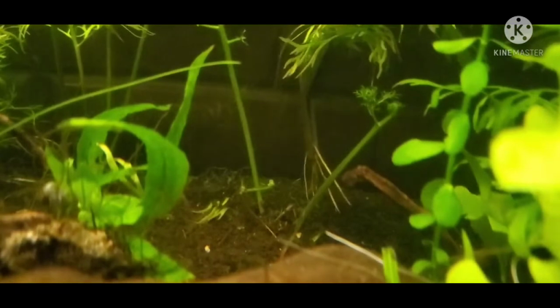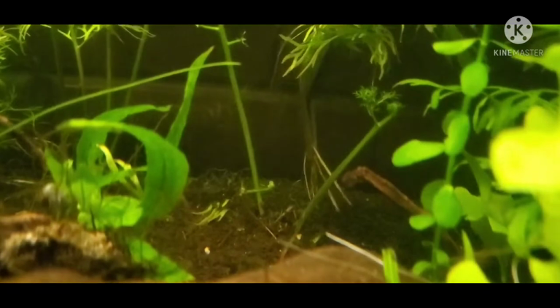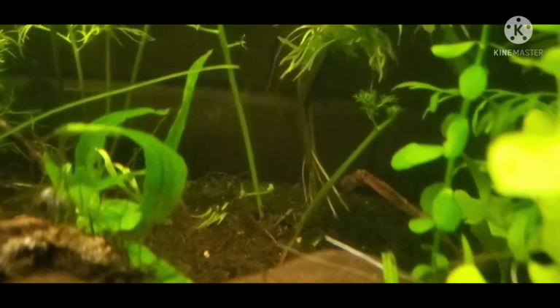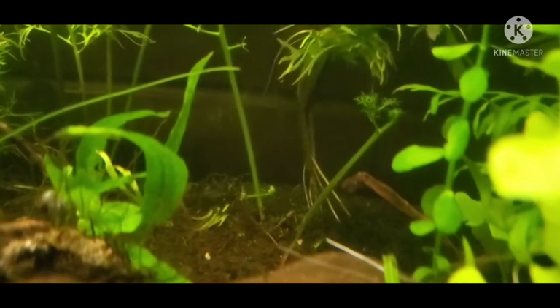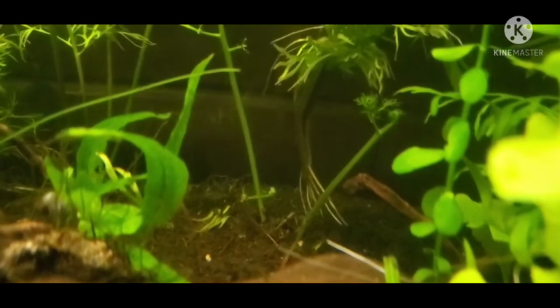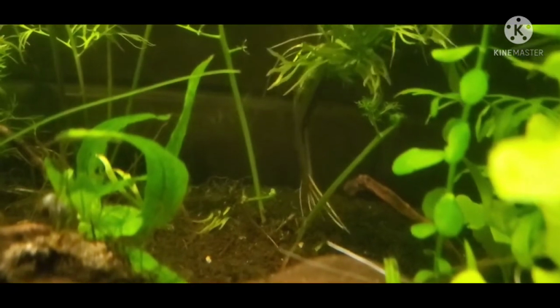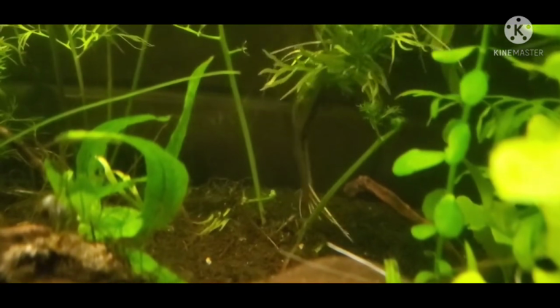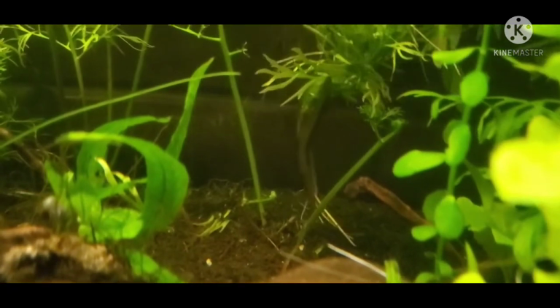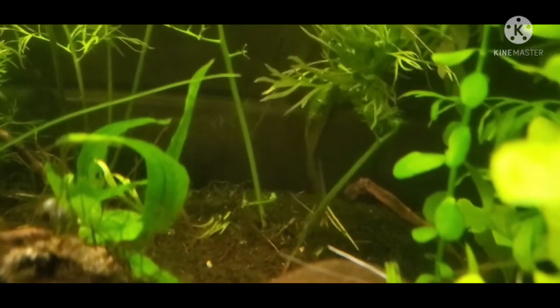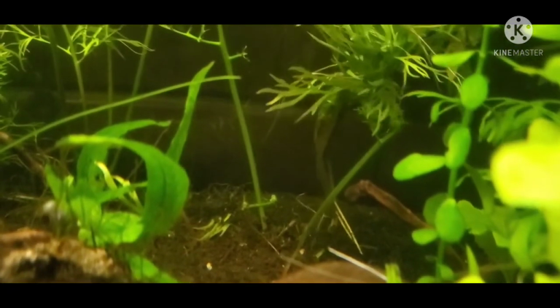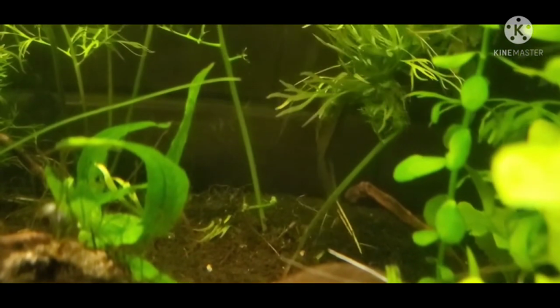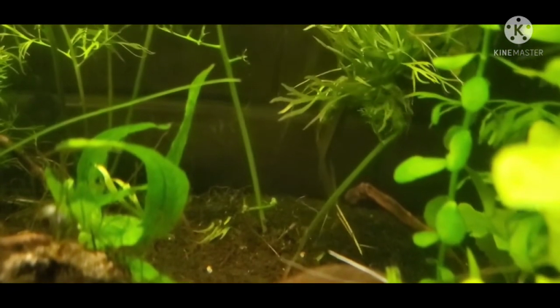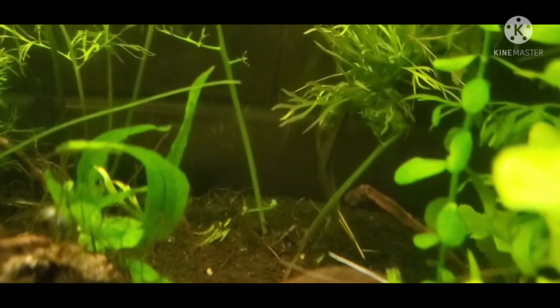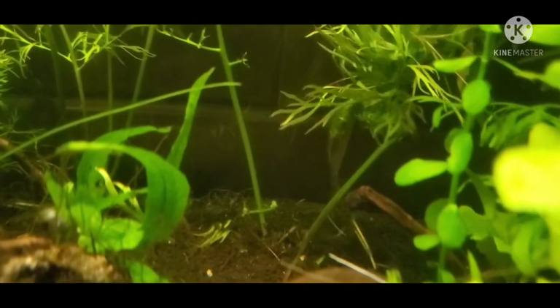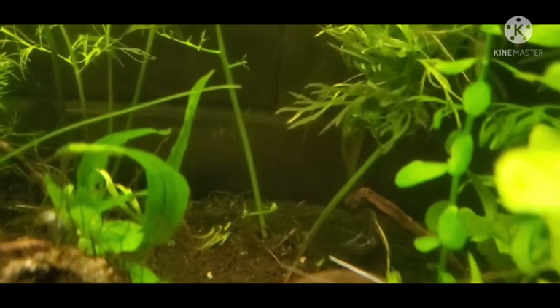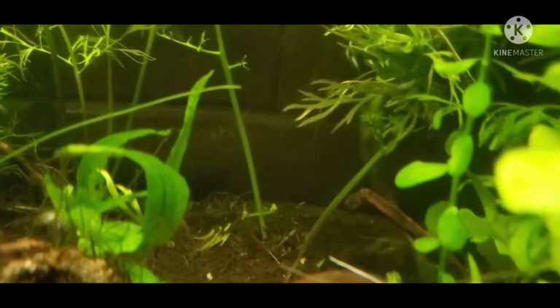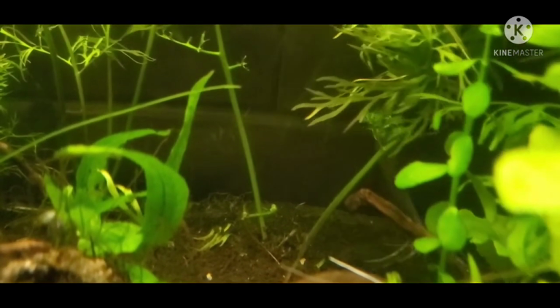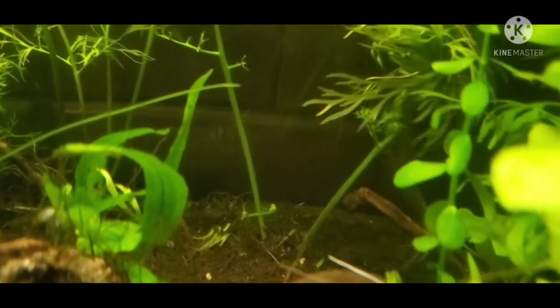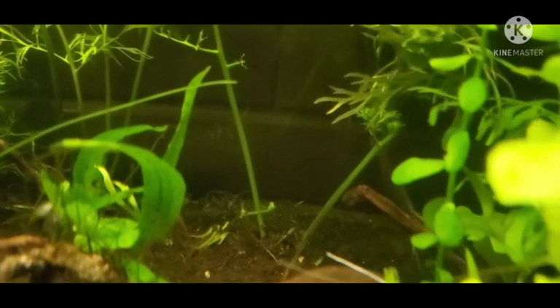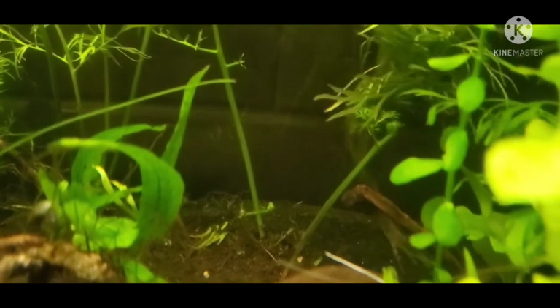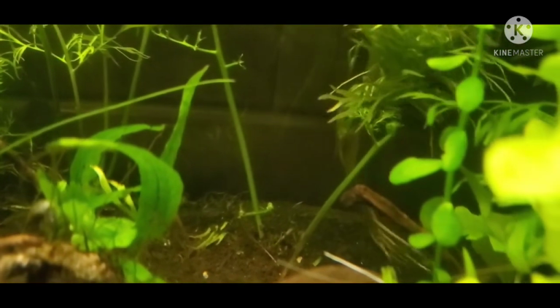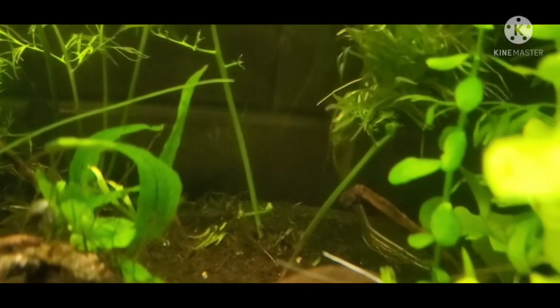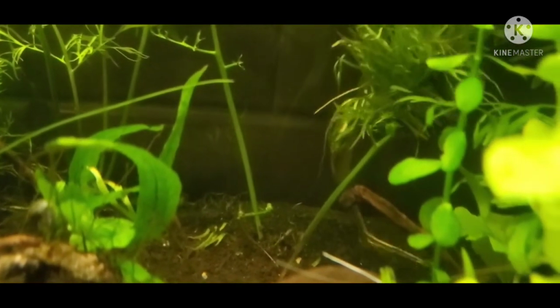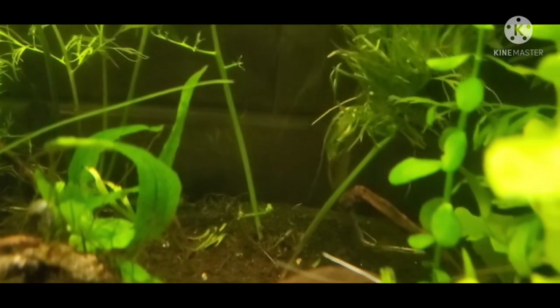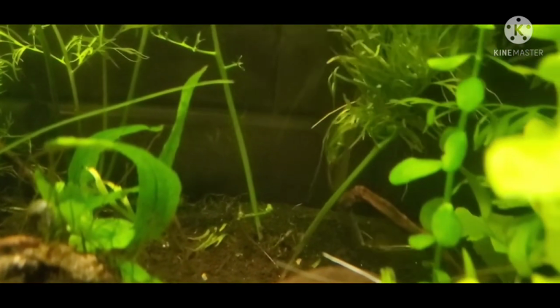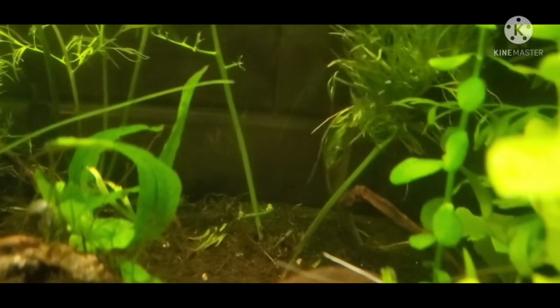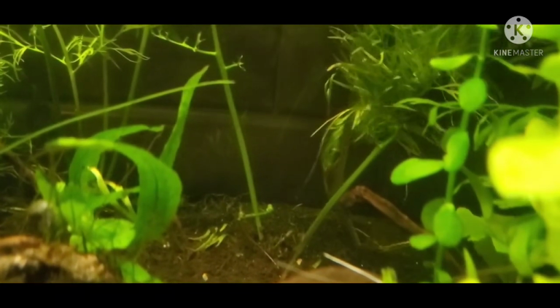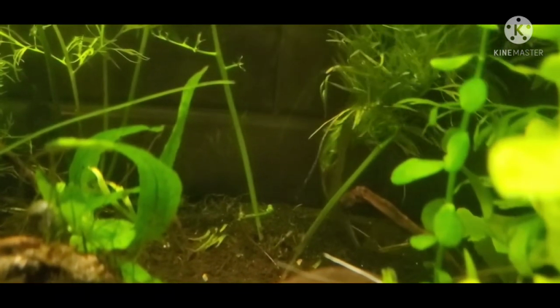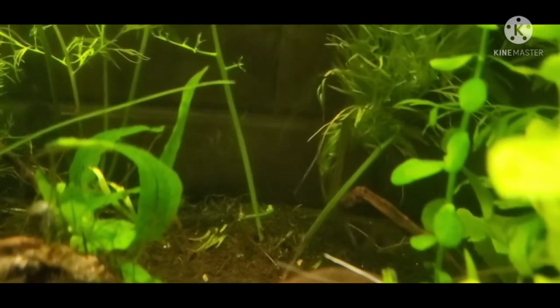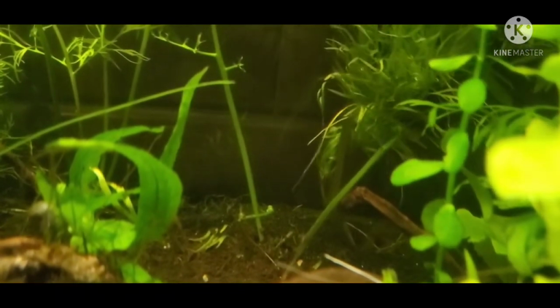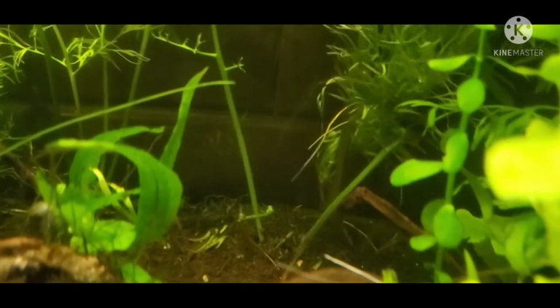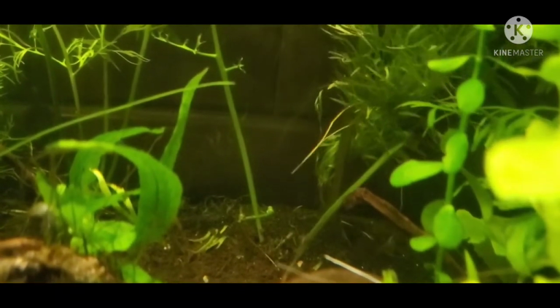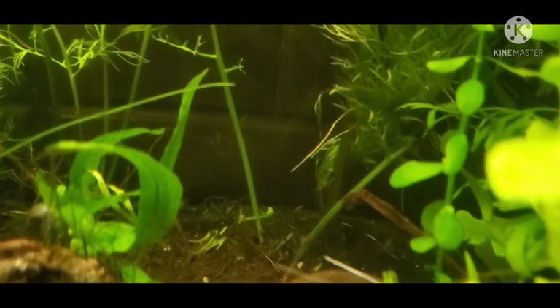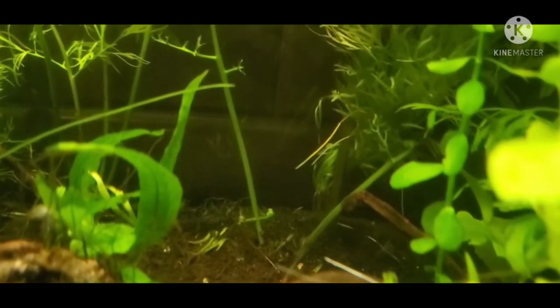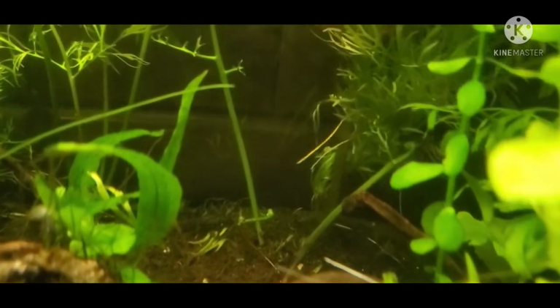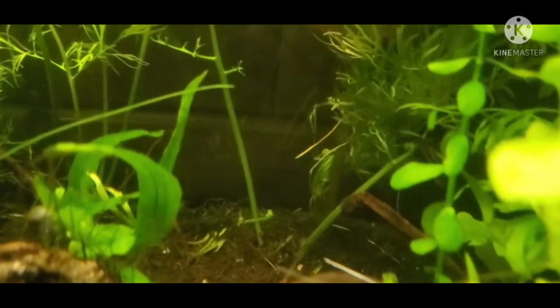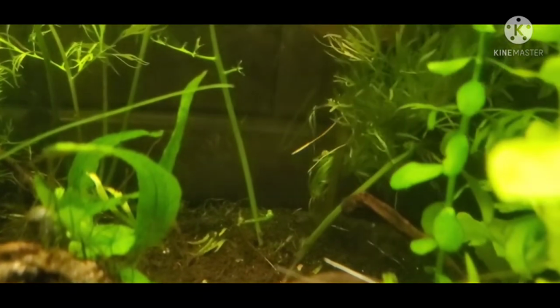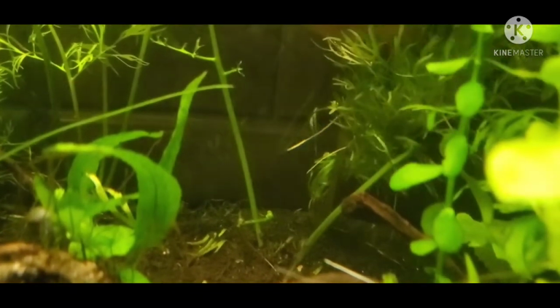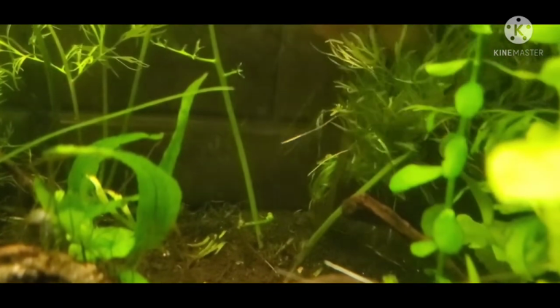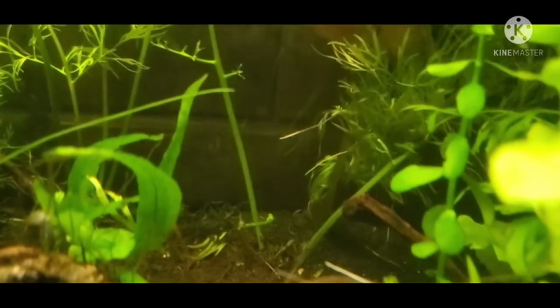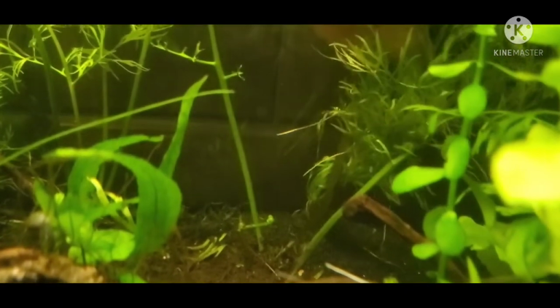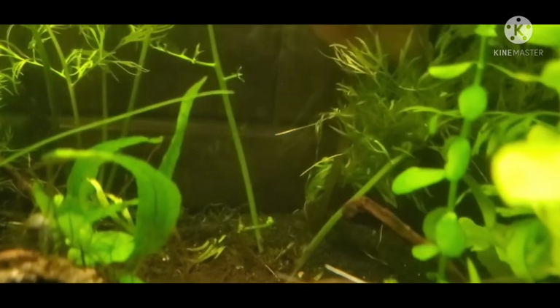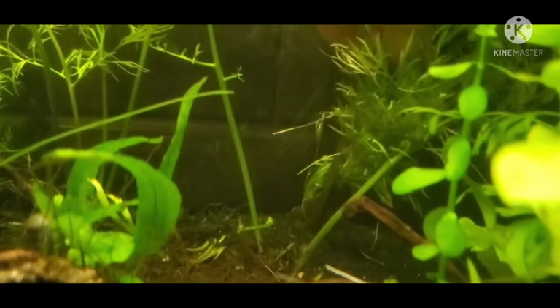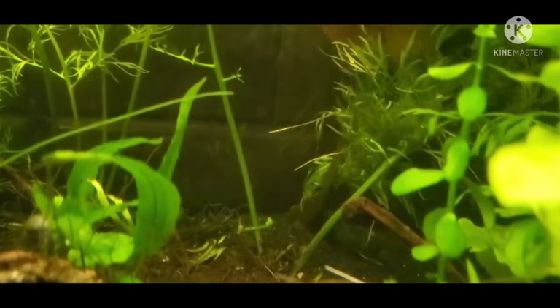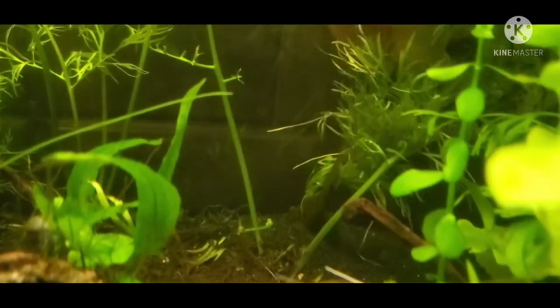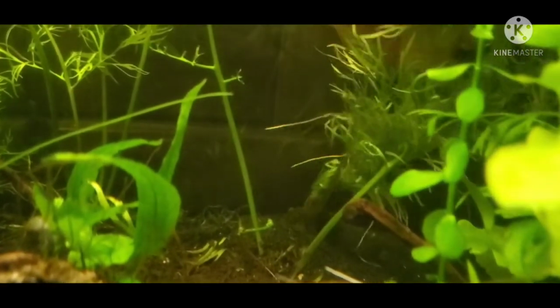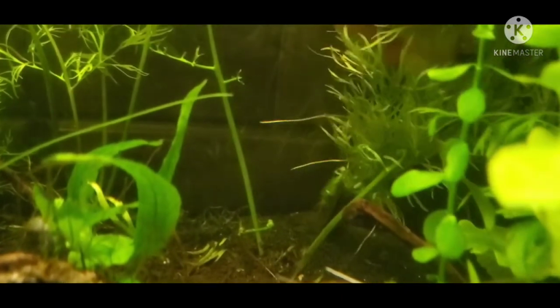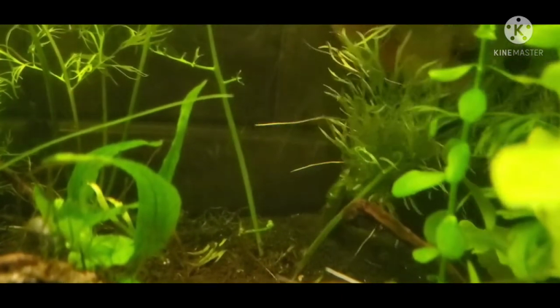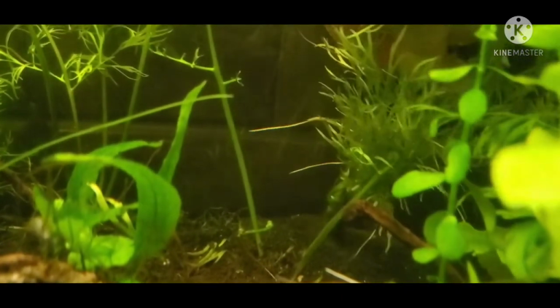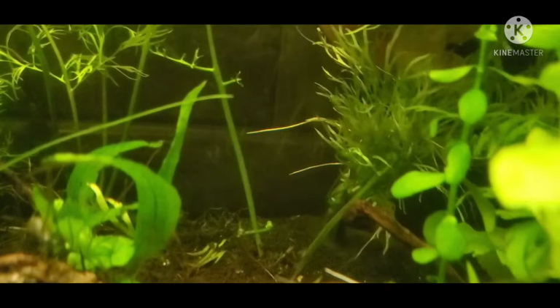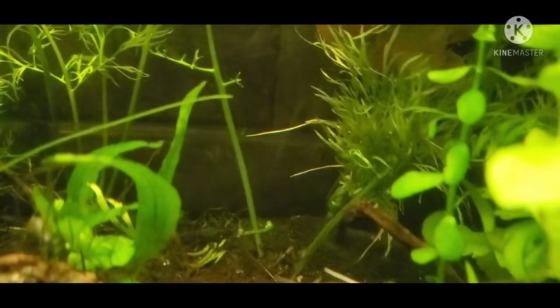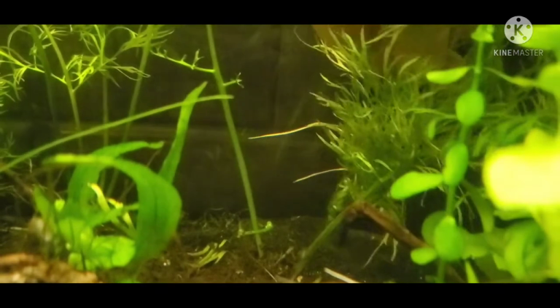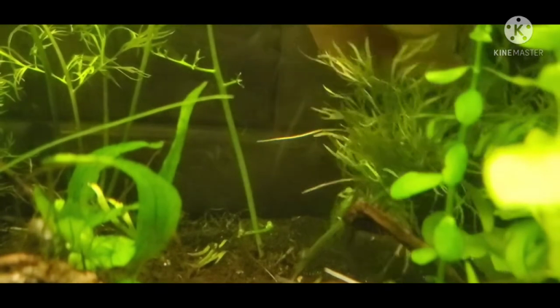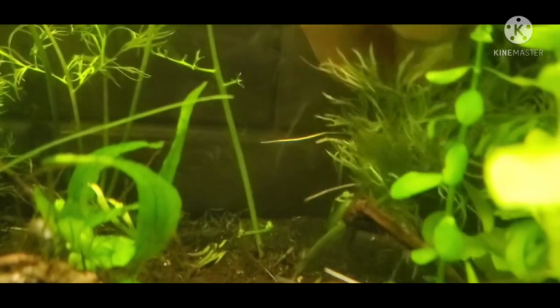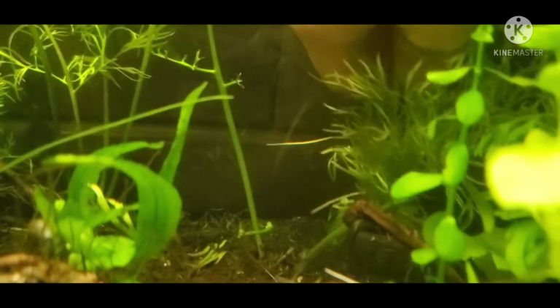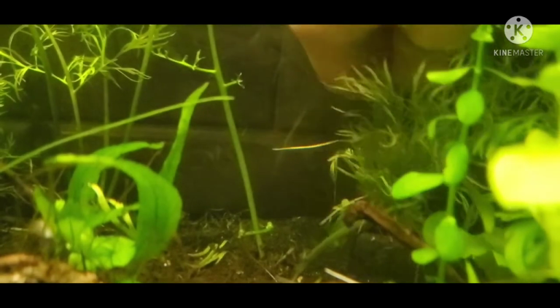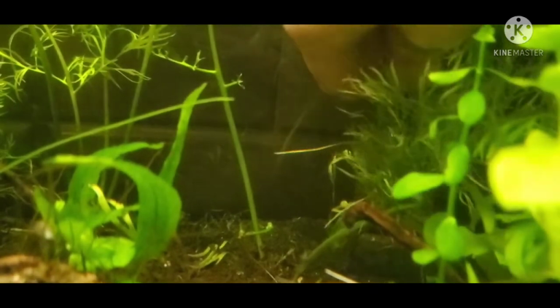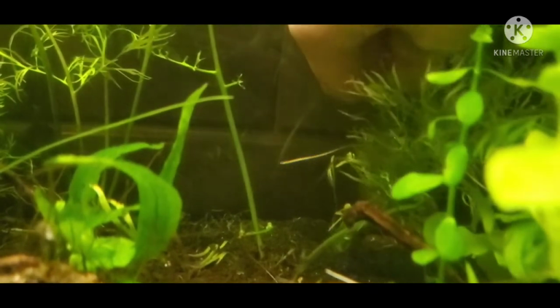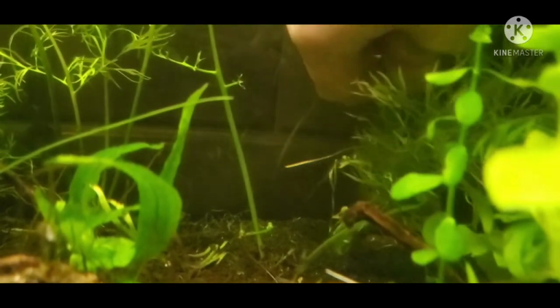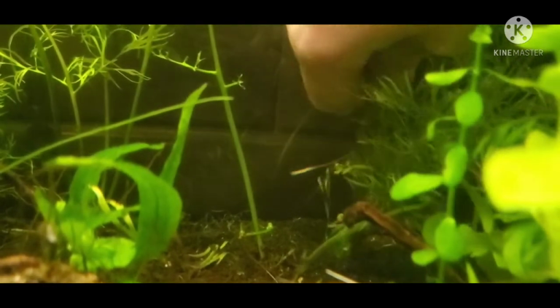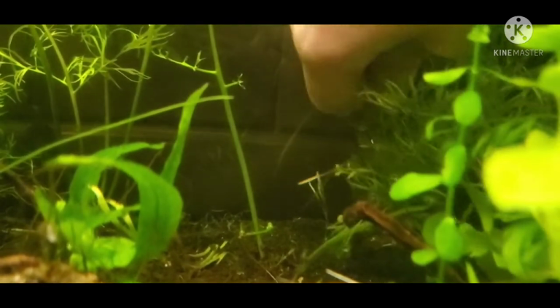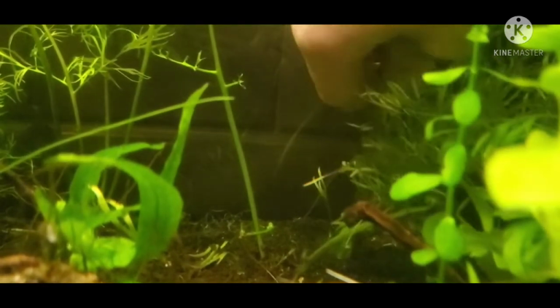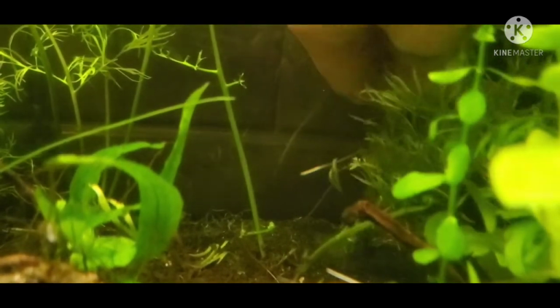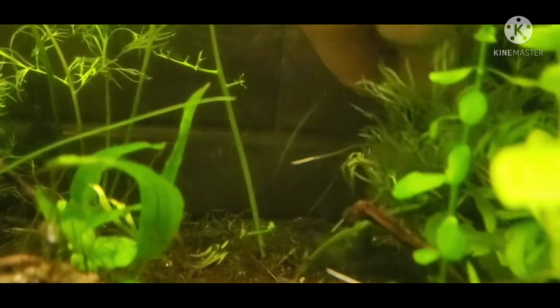I really prefer this method over just letting the plant go out of hand, because it gives you some control over the aesthetic and look of your aquarium.